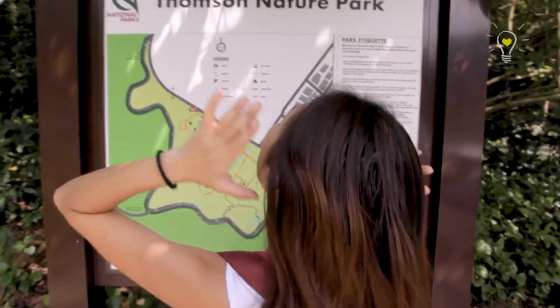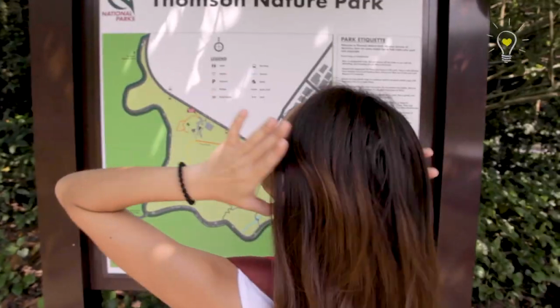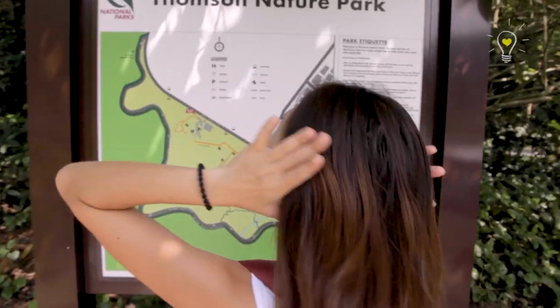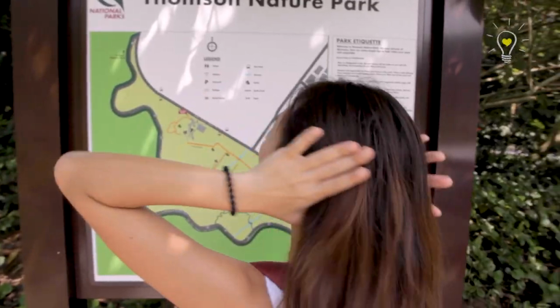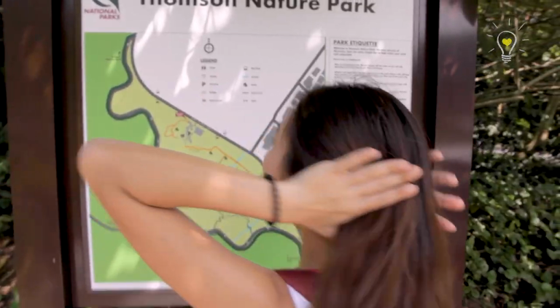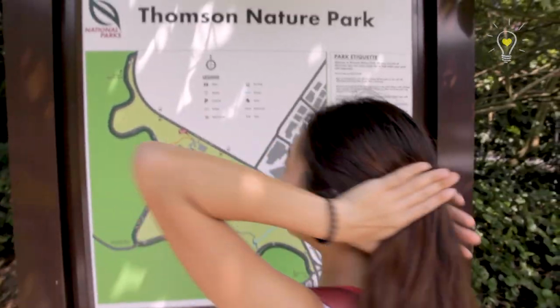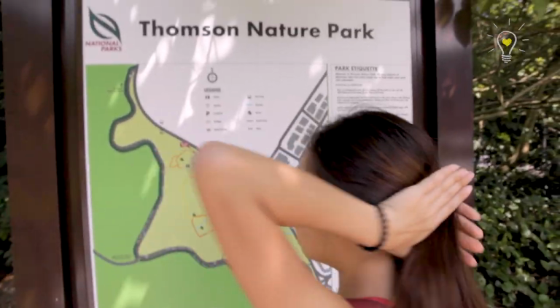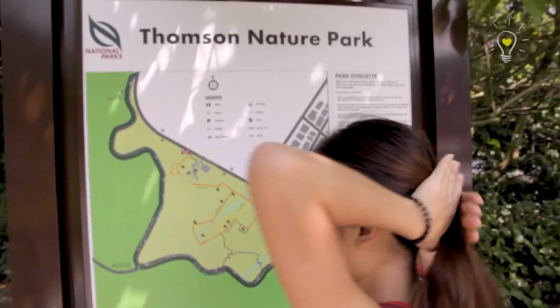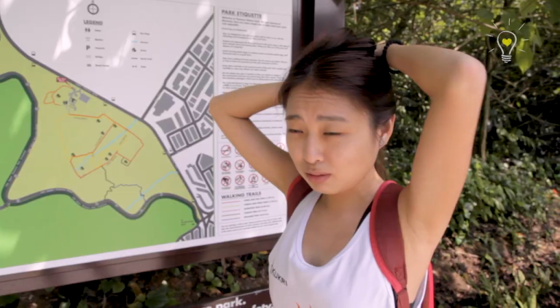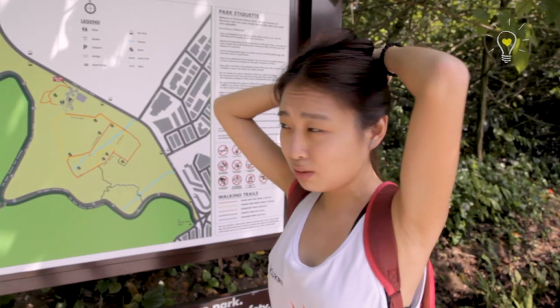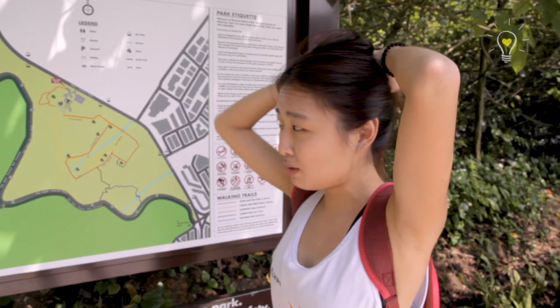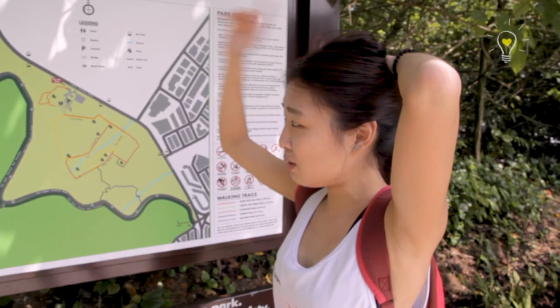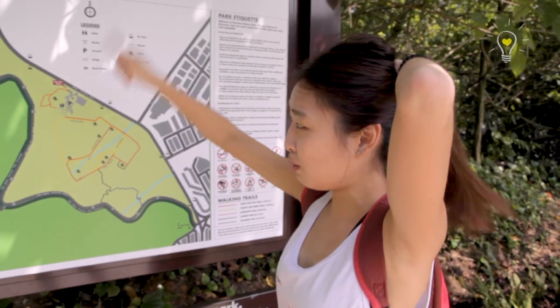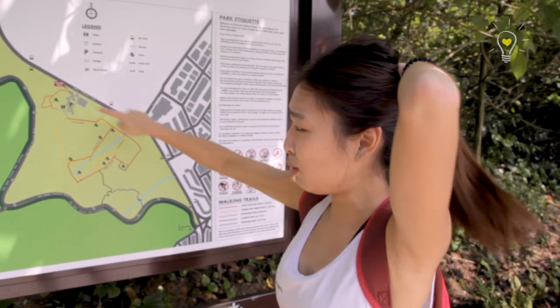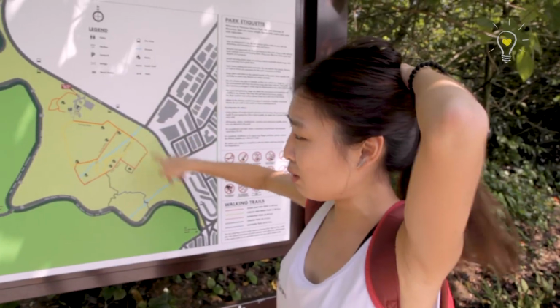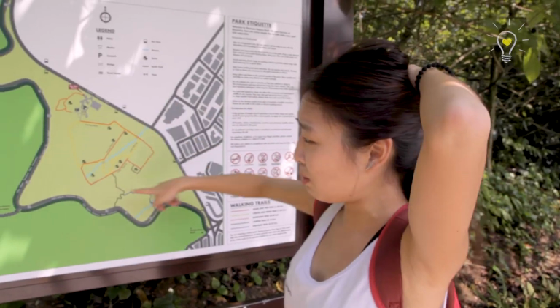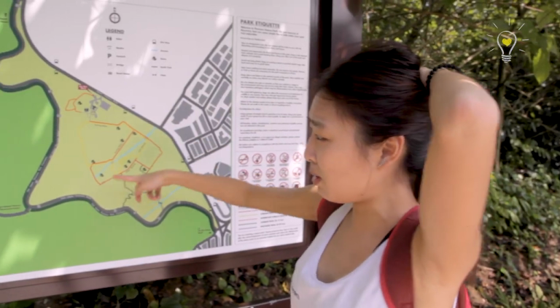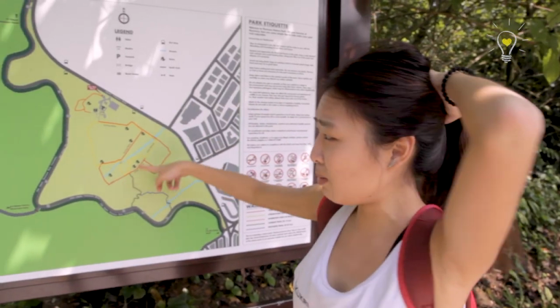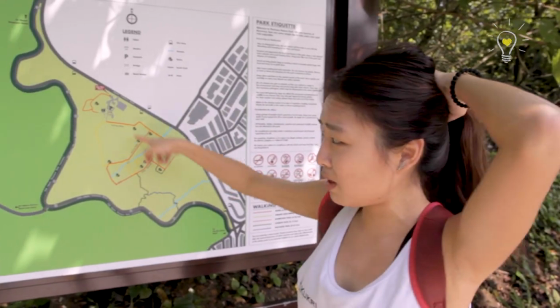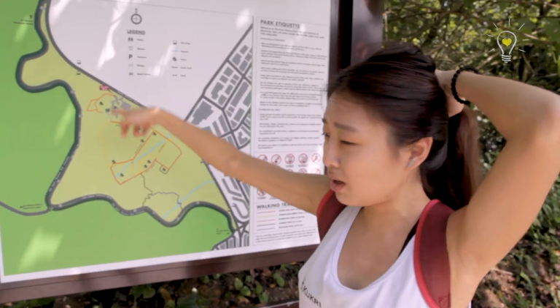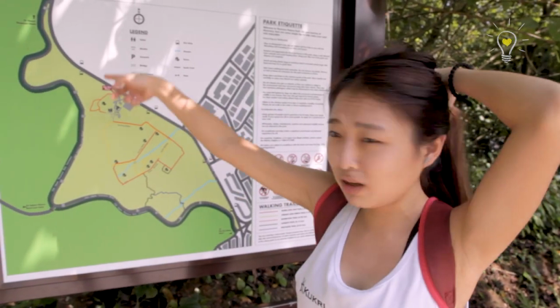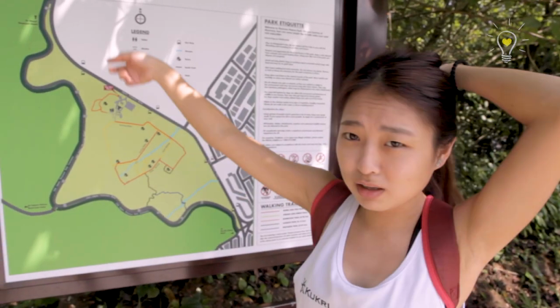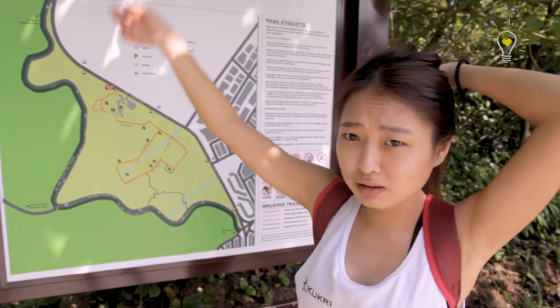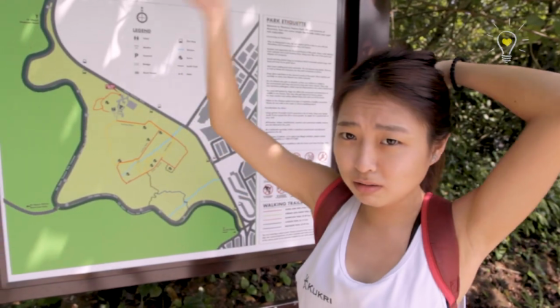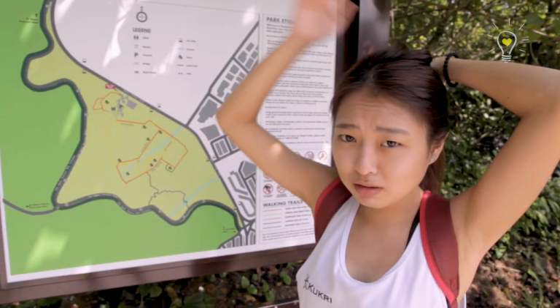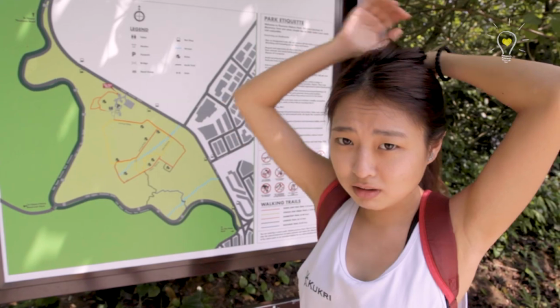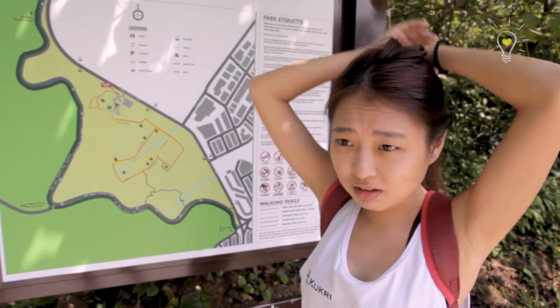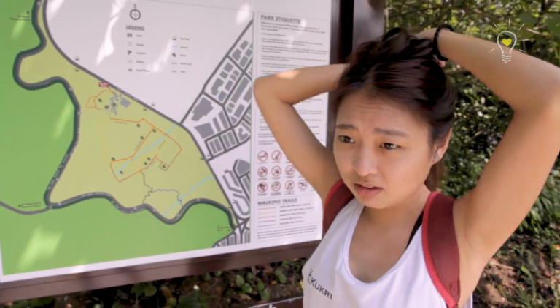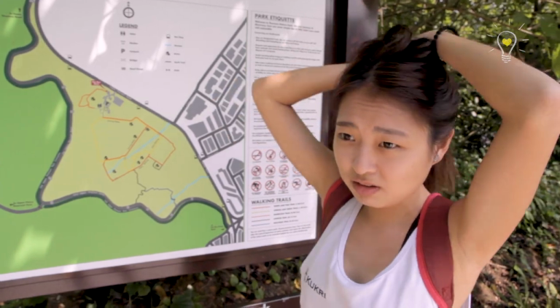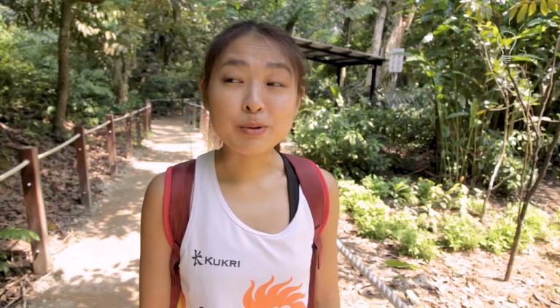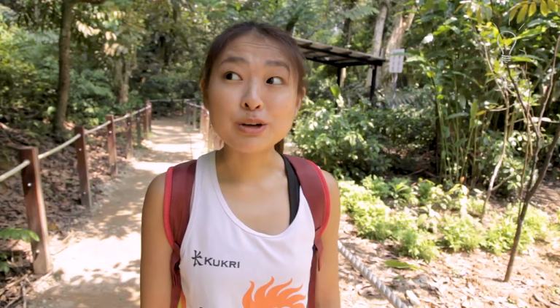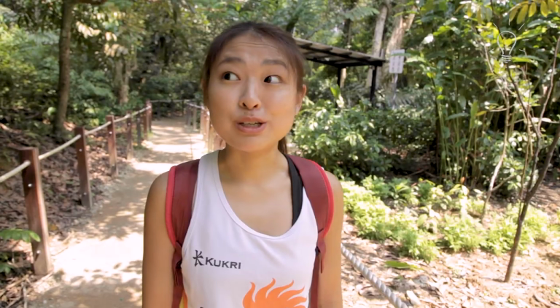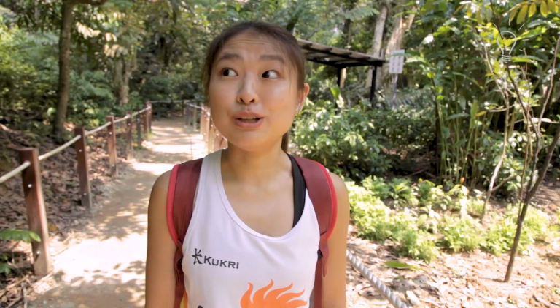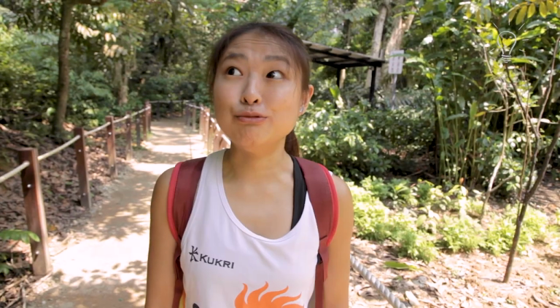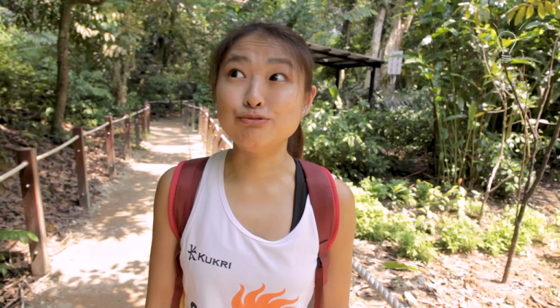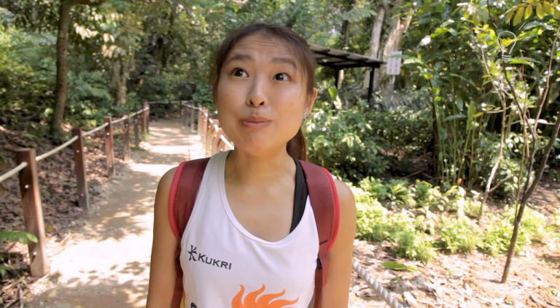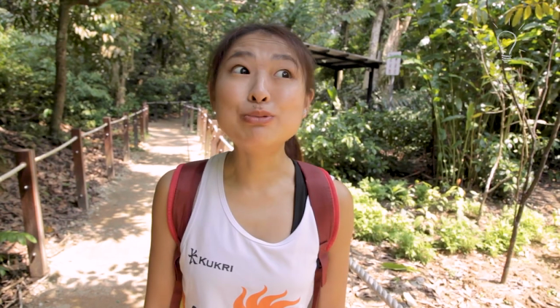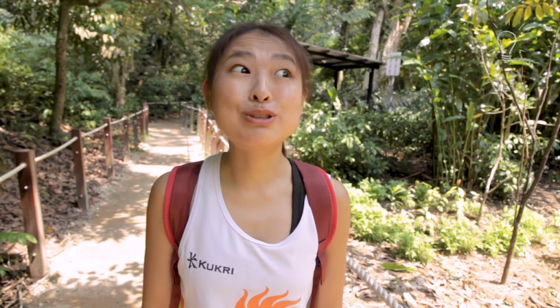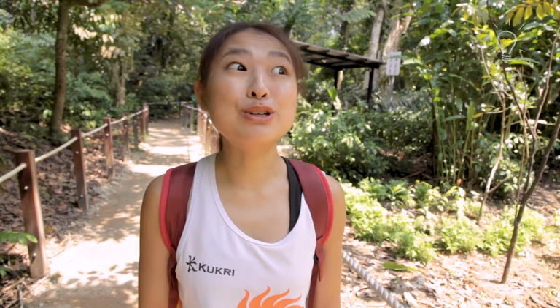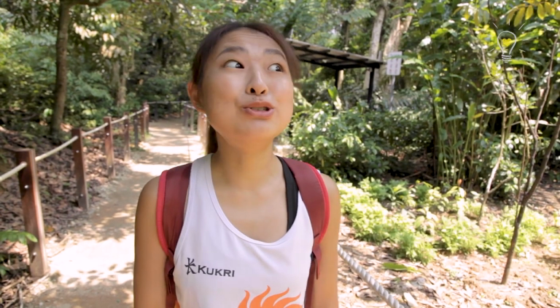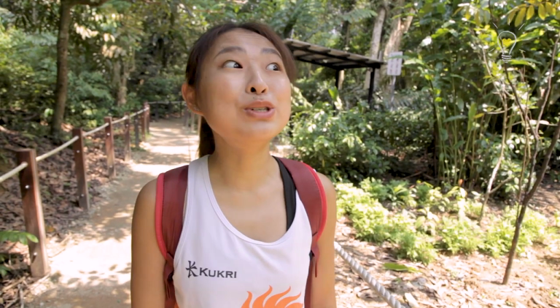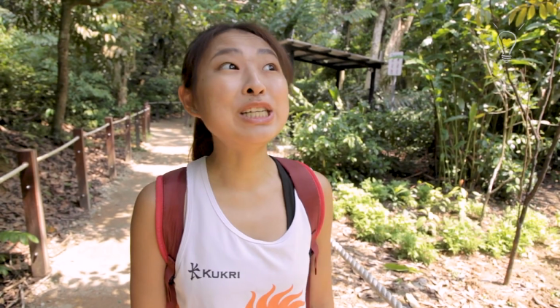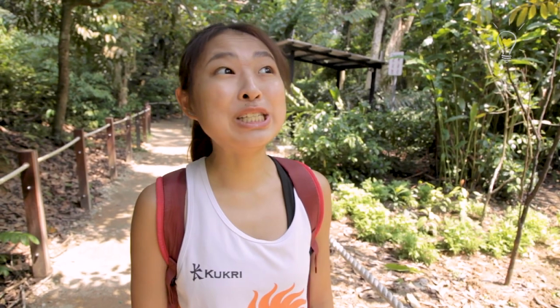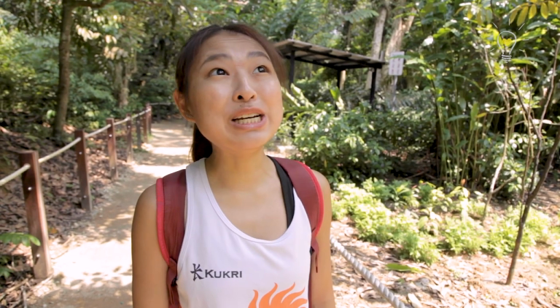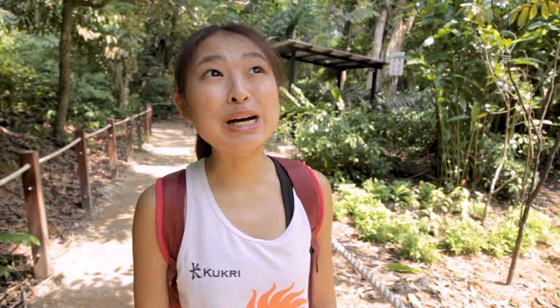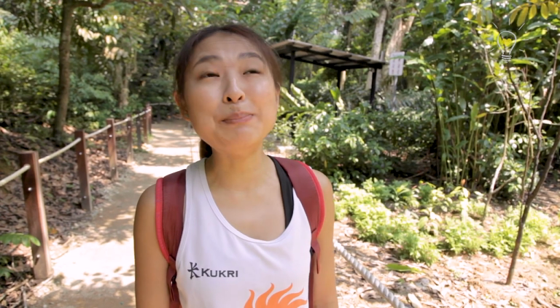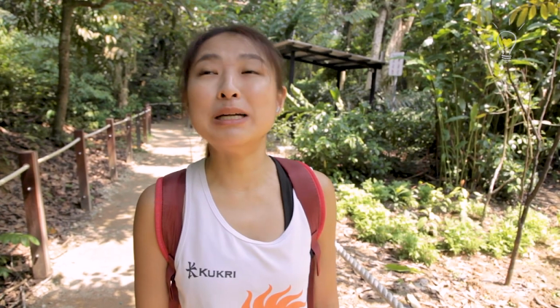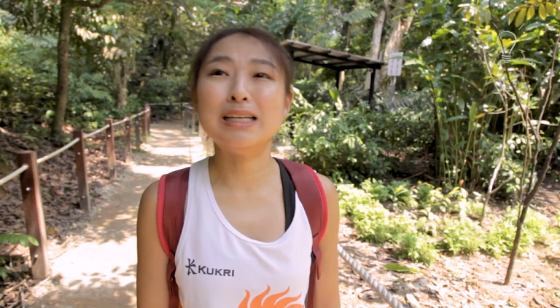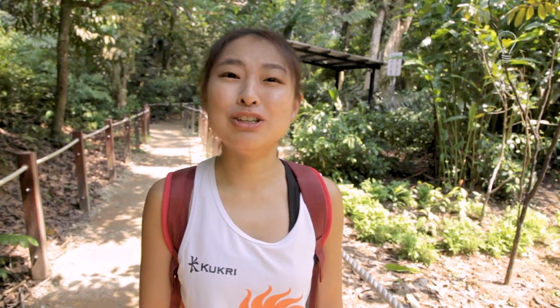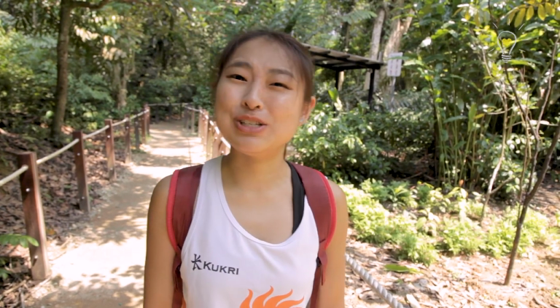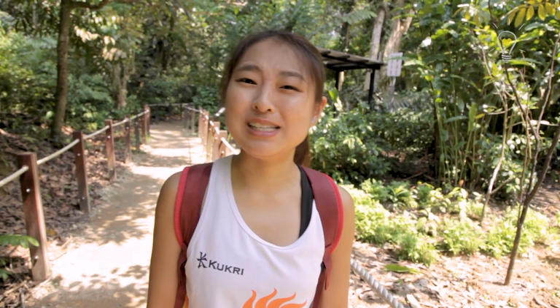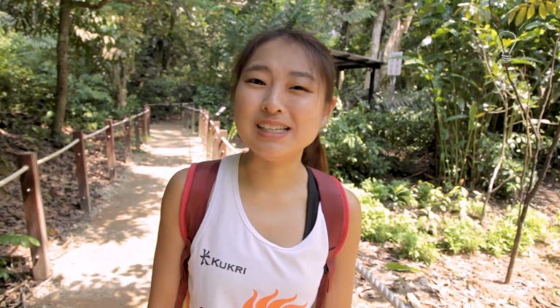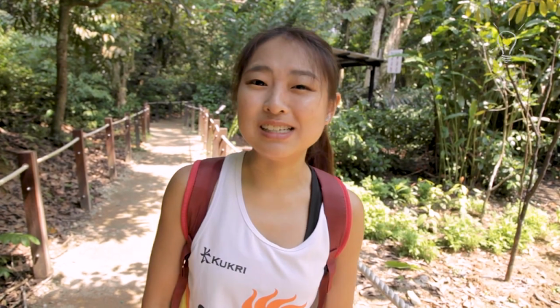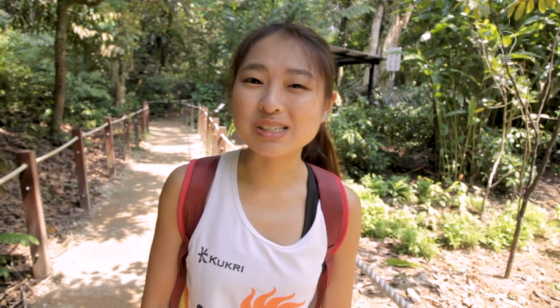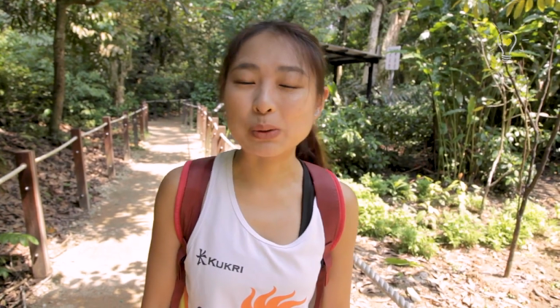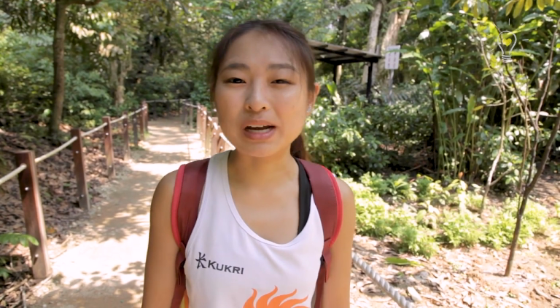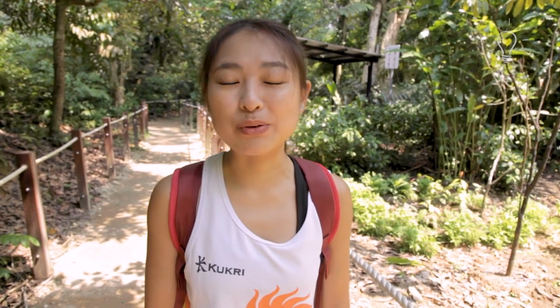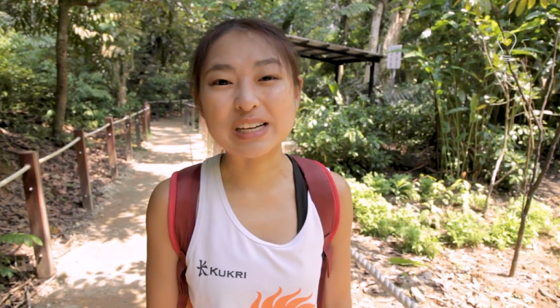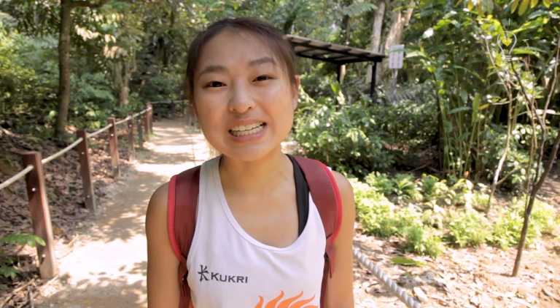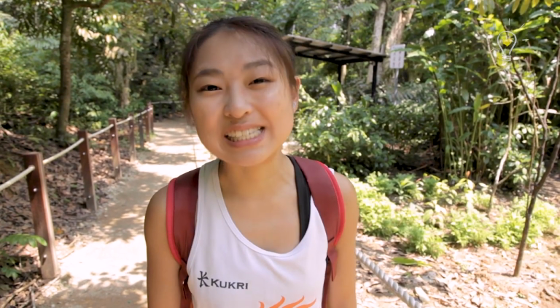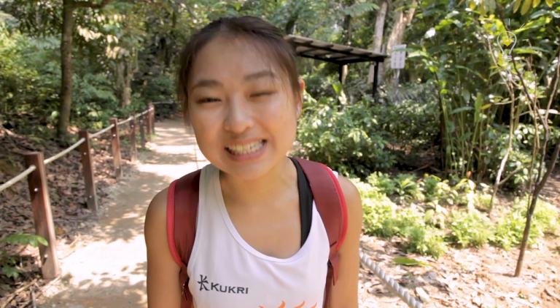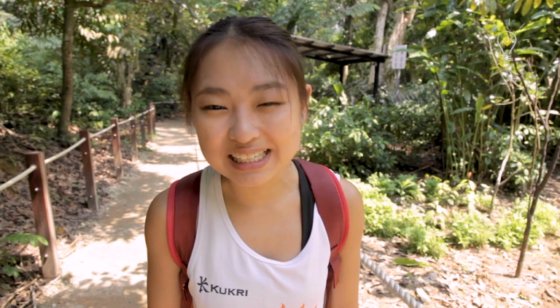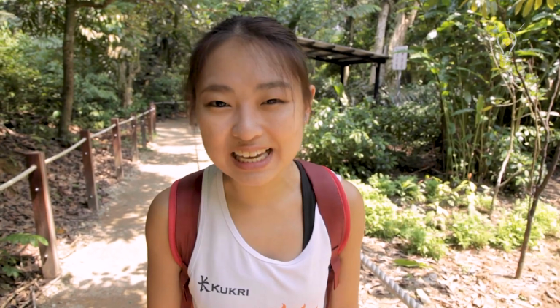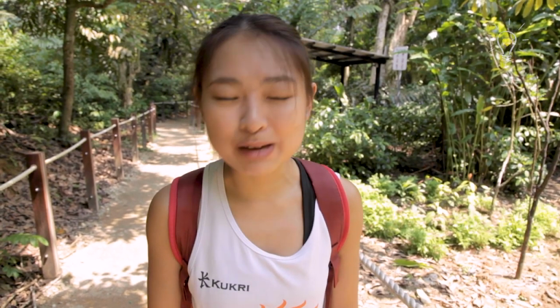Do you know how to go? We still follow the map. Apparently there are a lot of rambutan trees here, but they are not in season so we can't really see them.